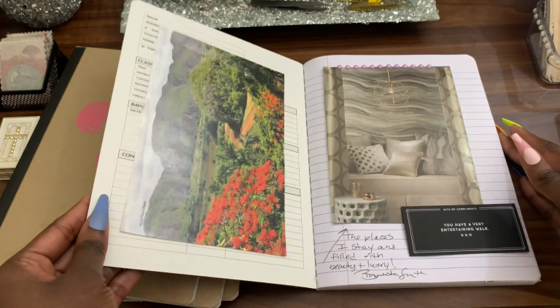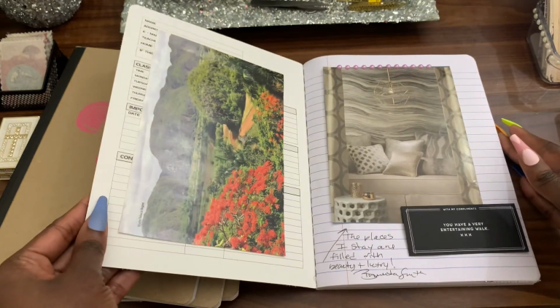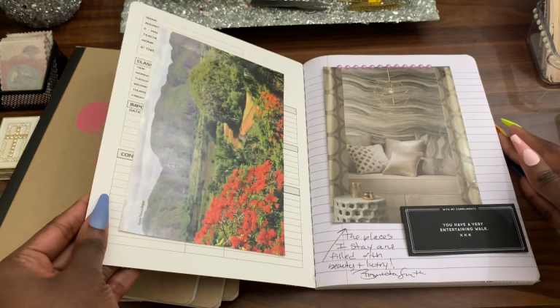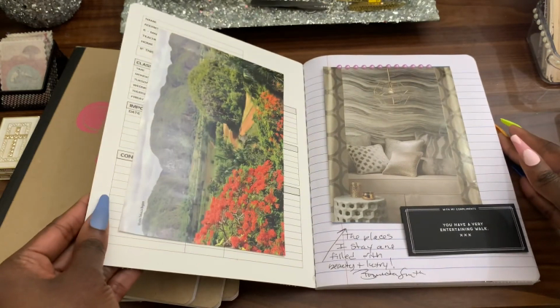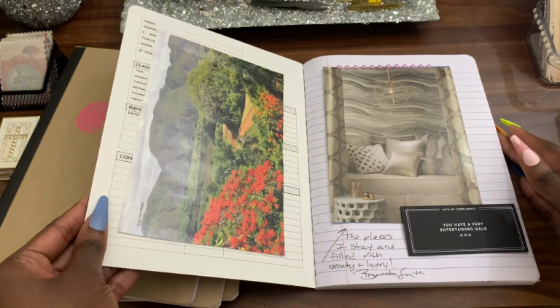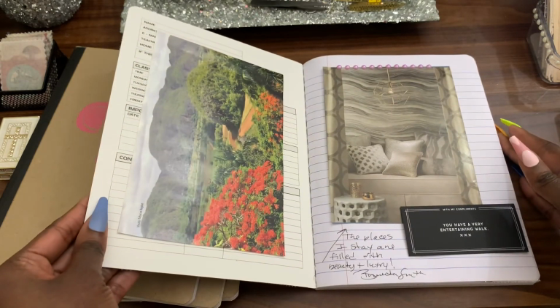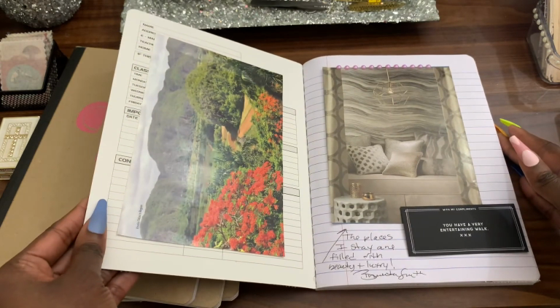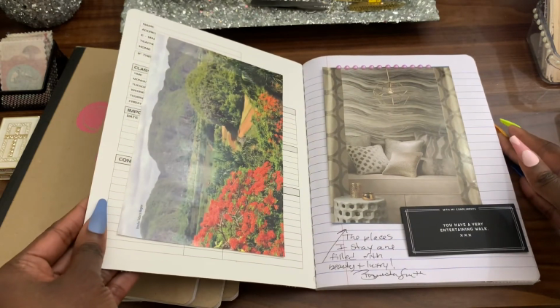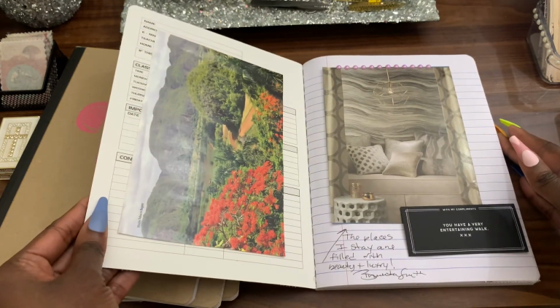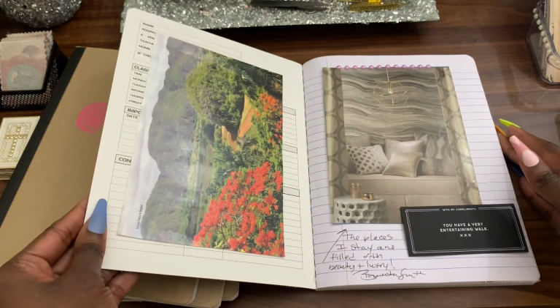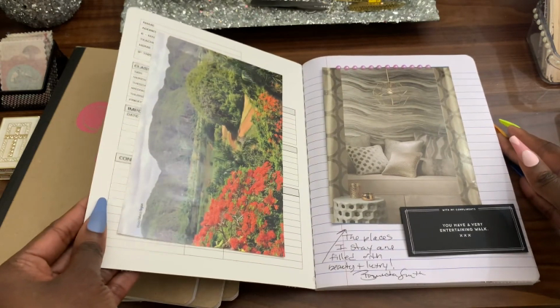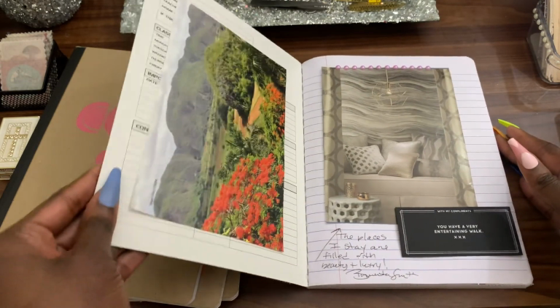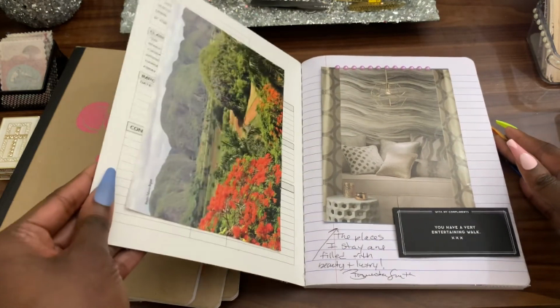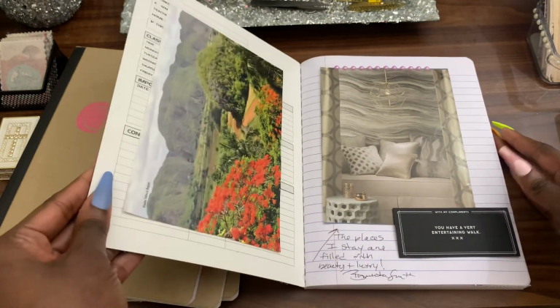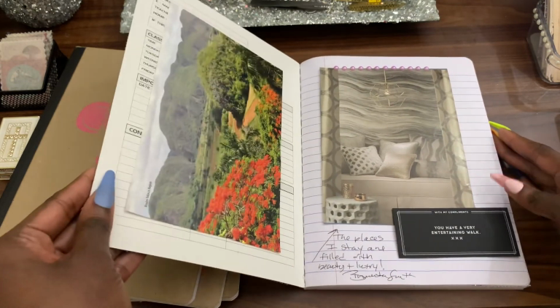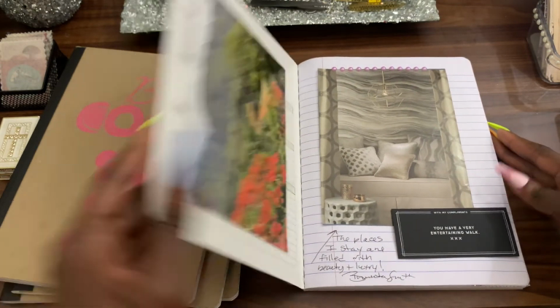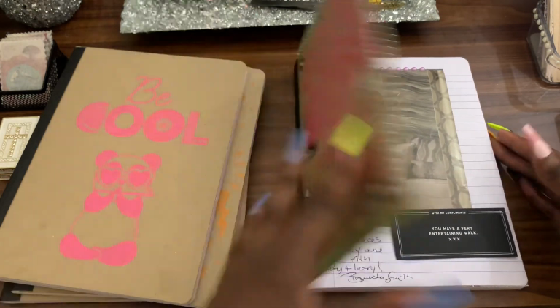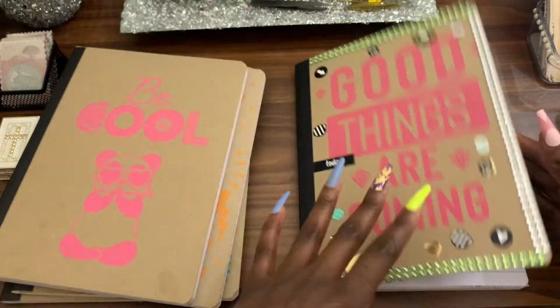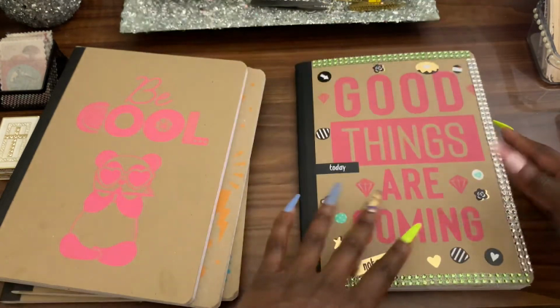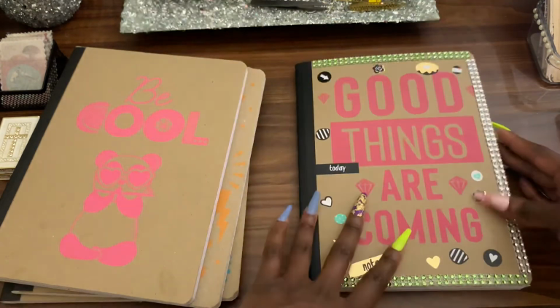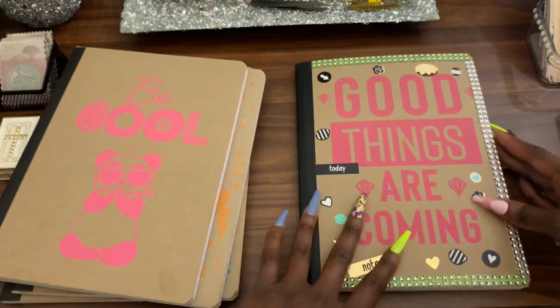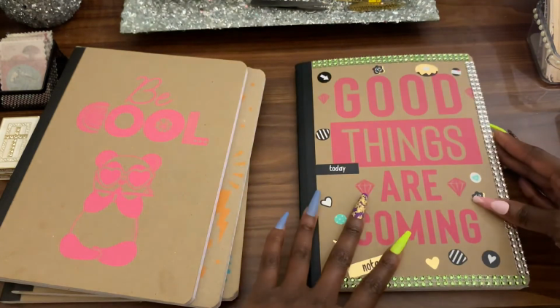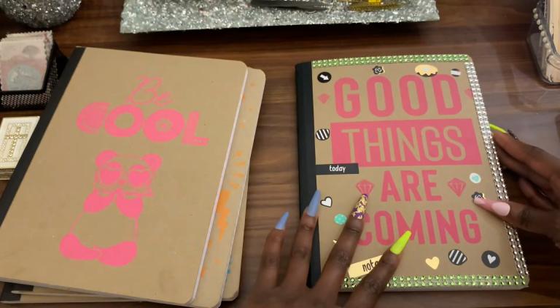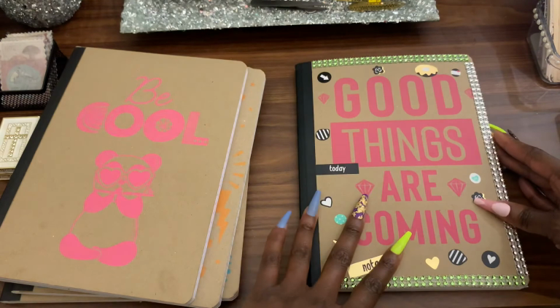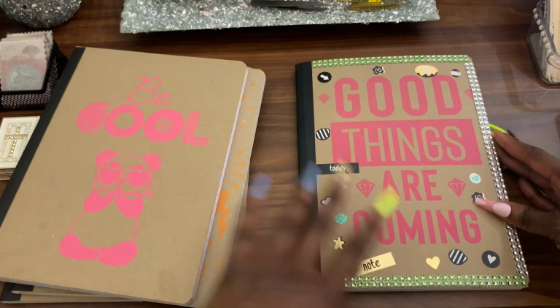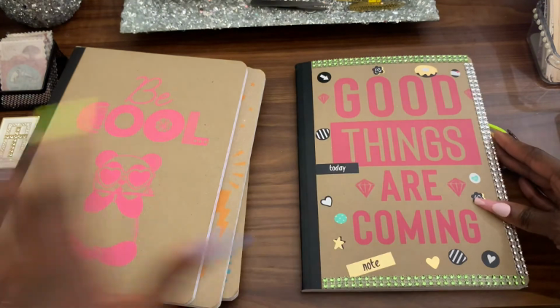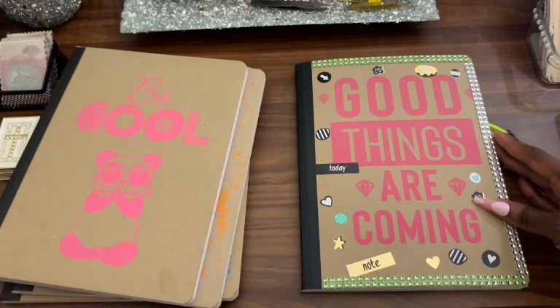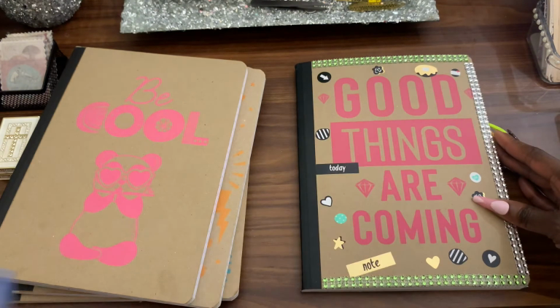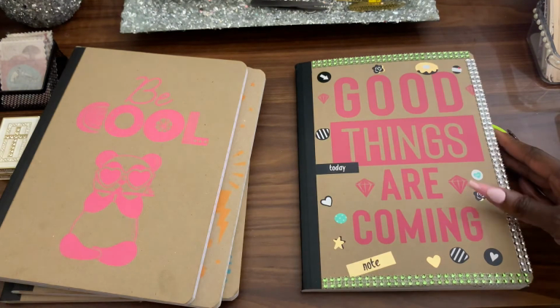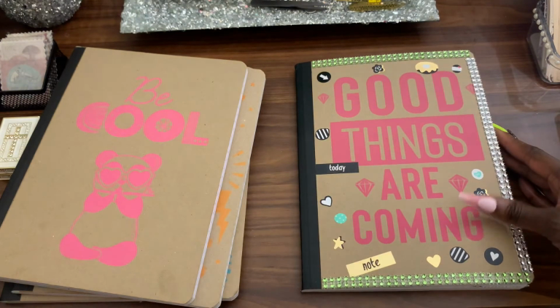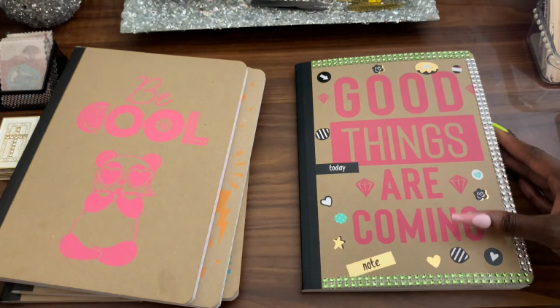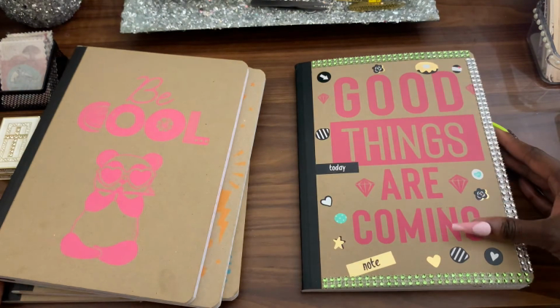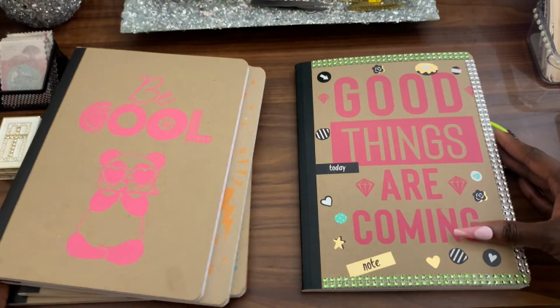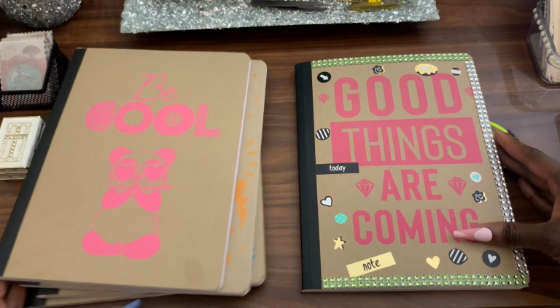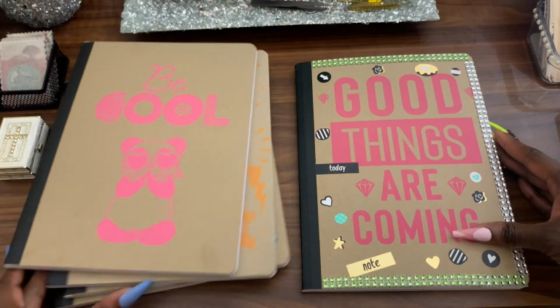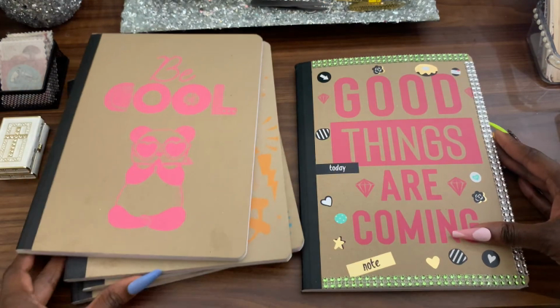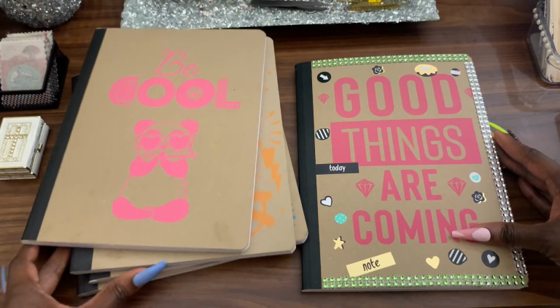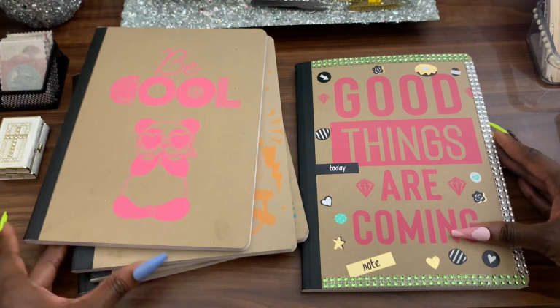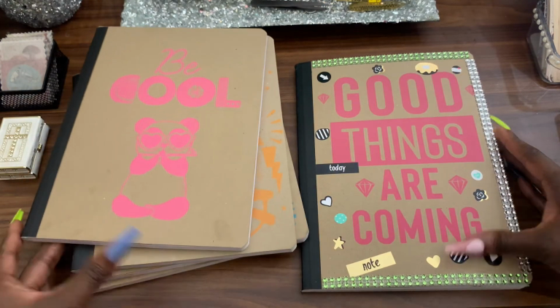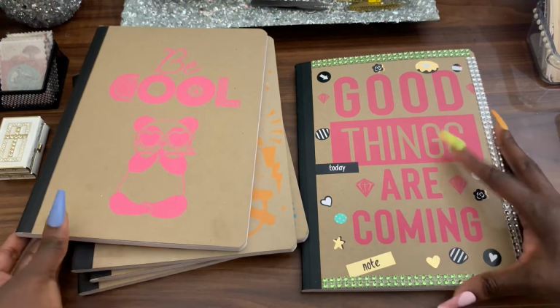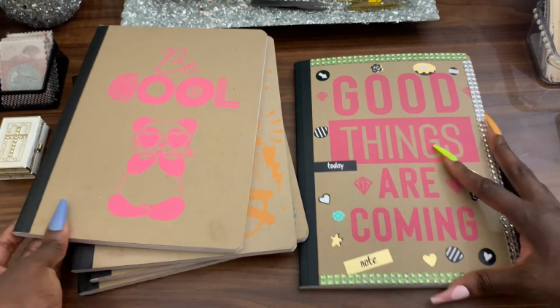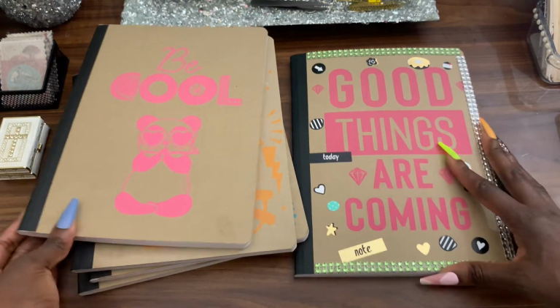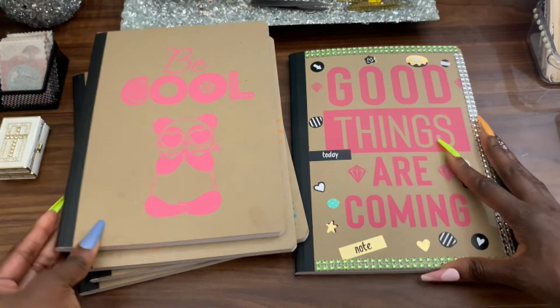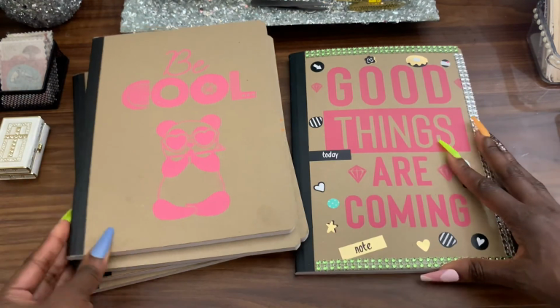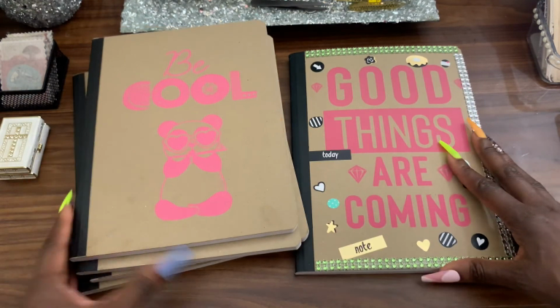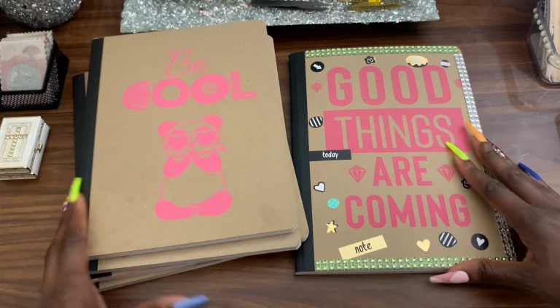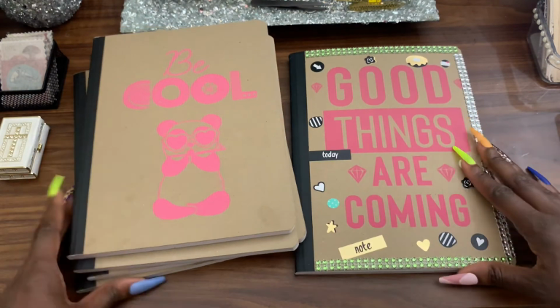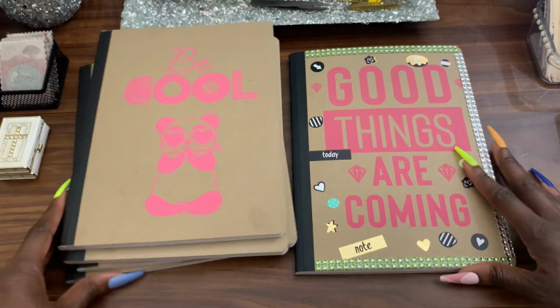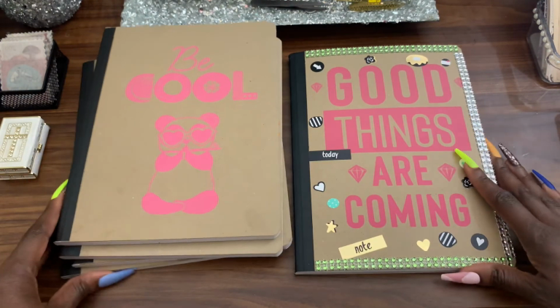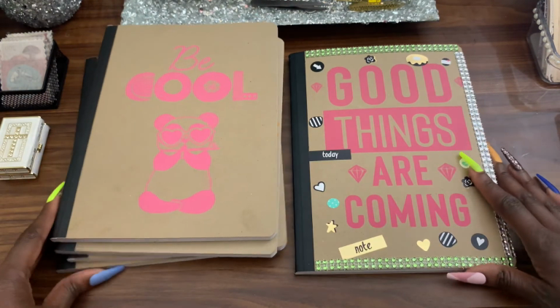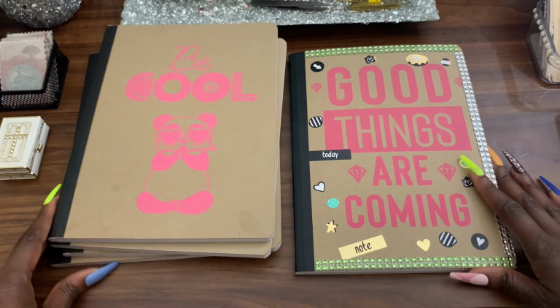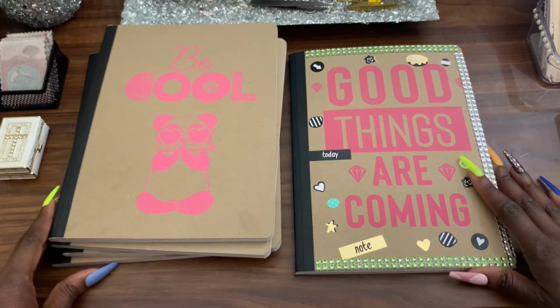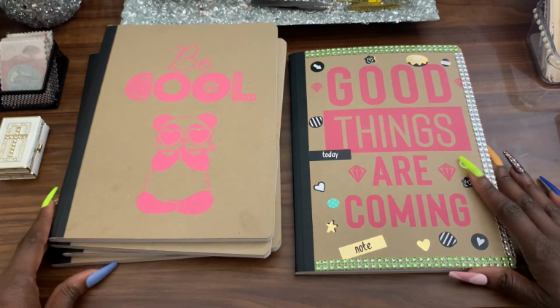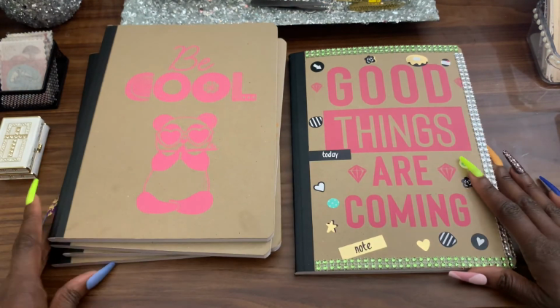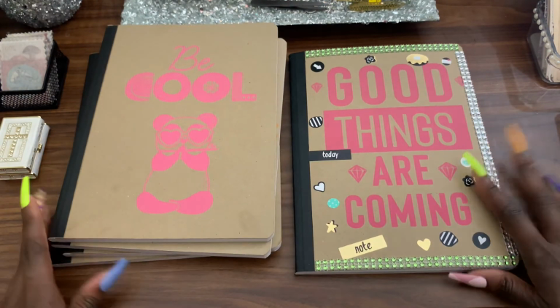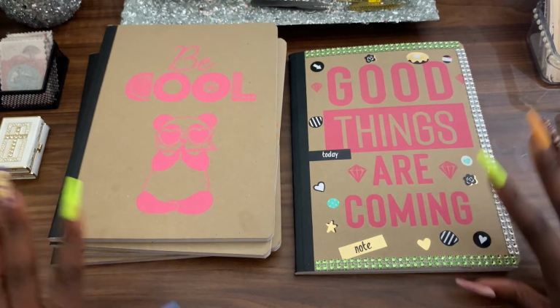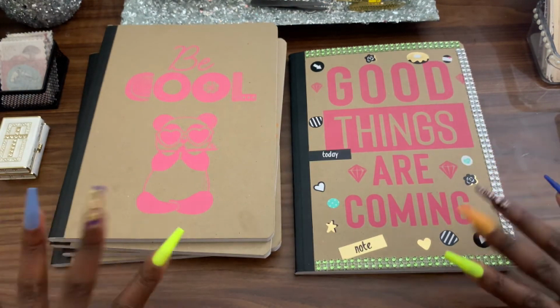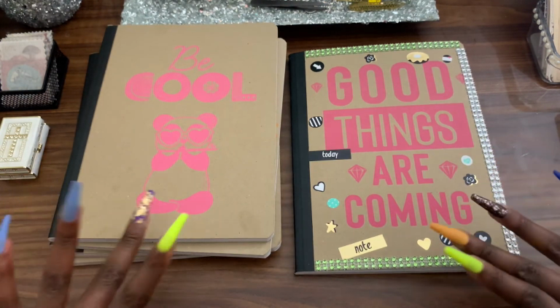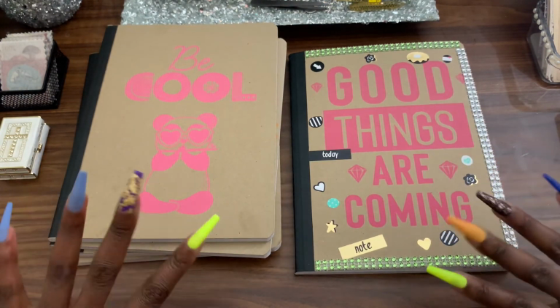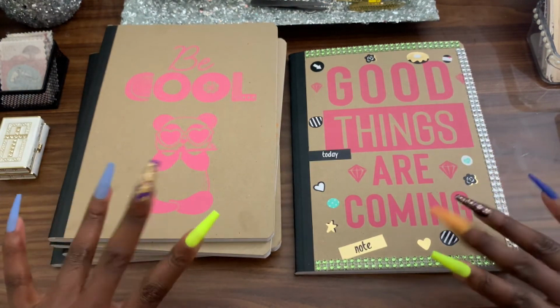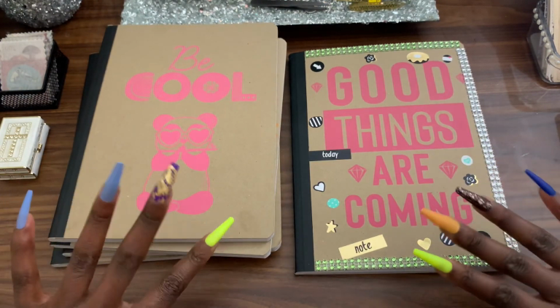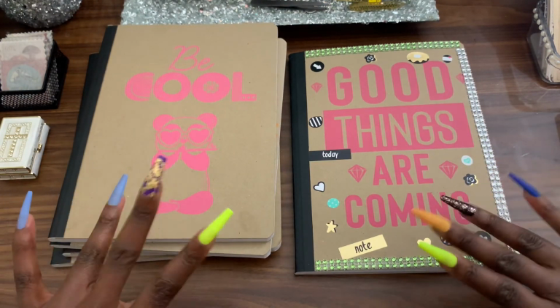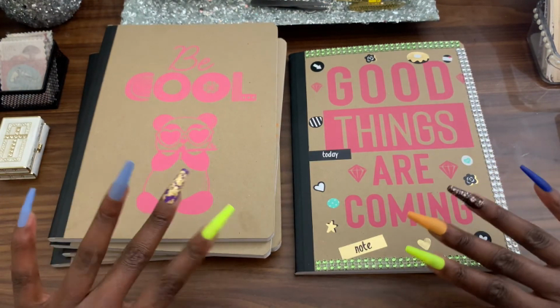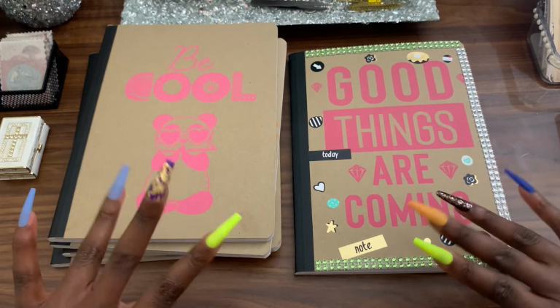You can sit down and journal with me in your Jot journal. Bye!